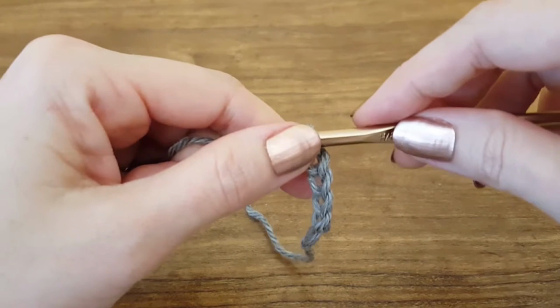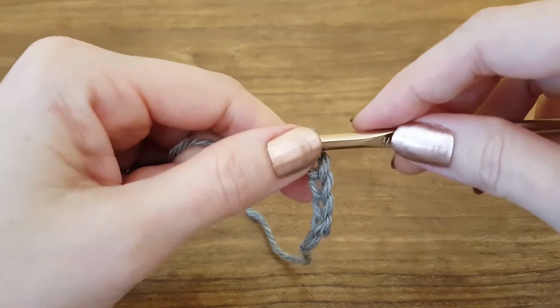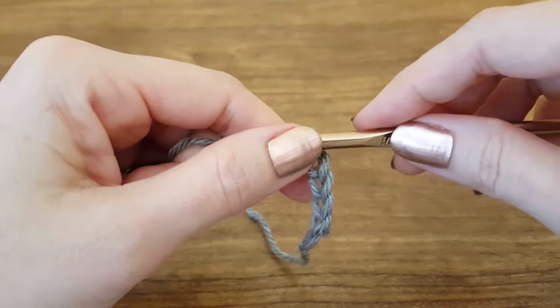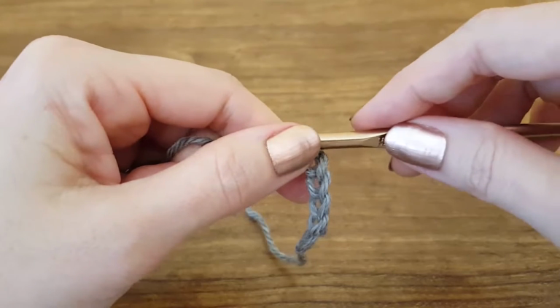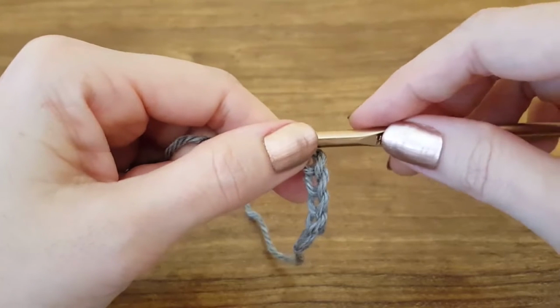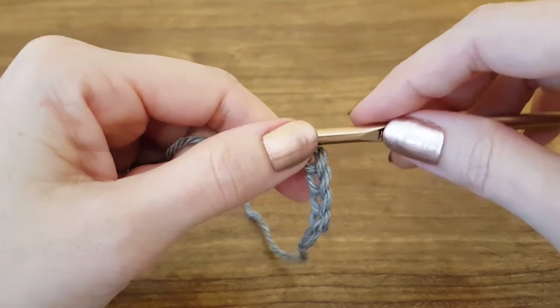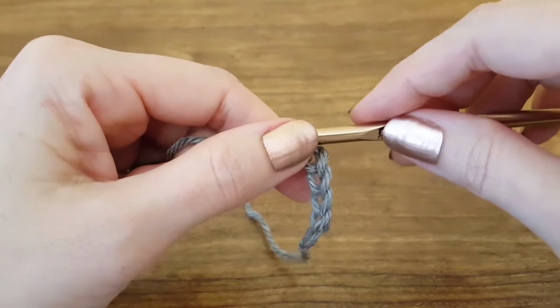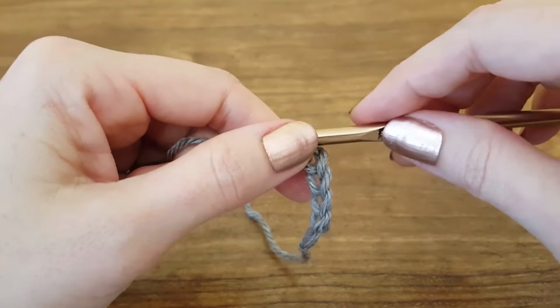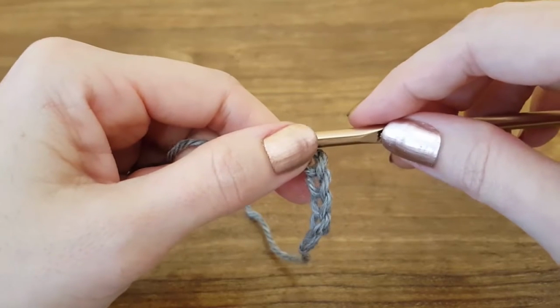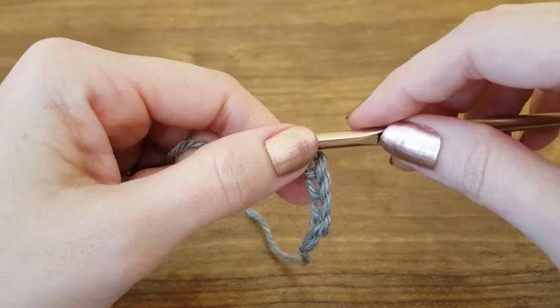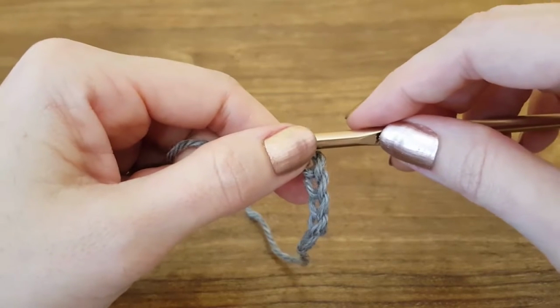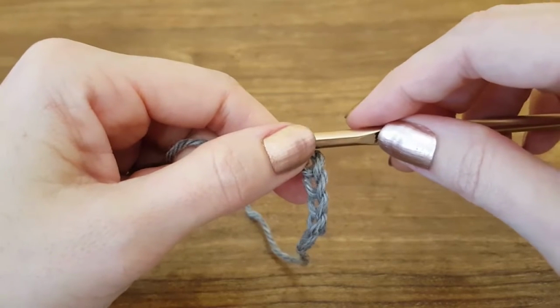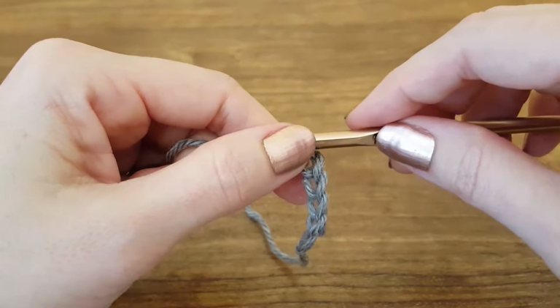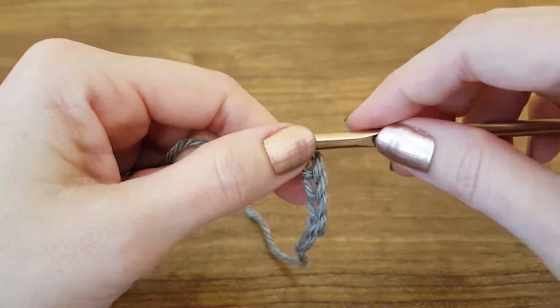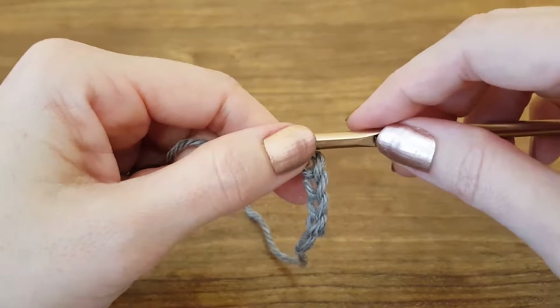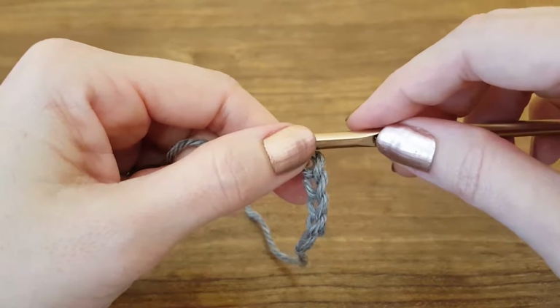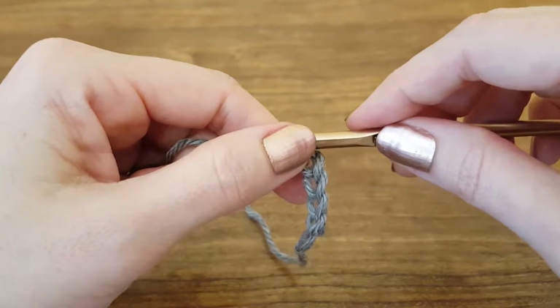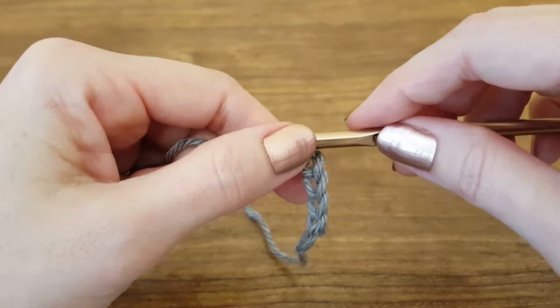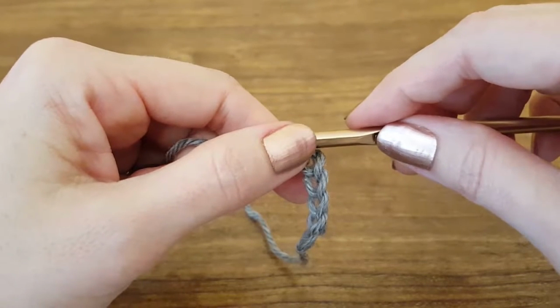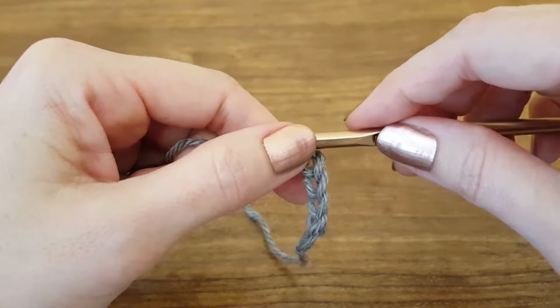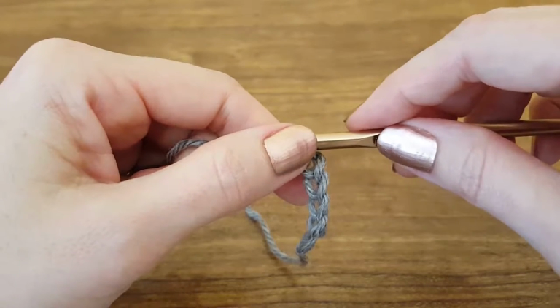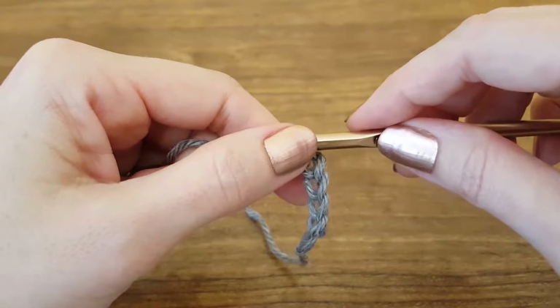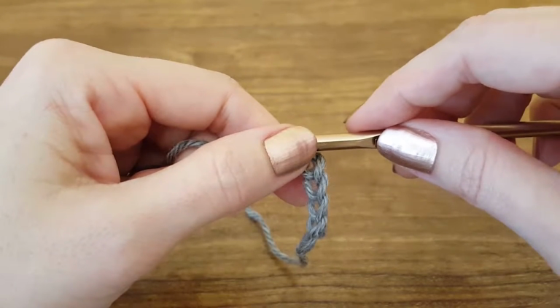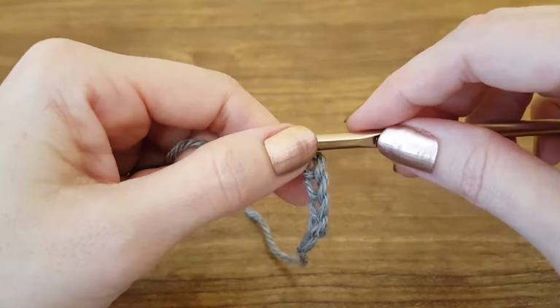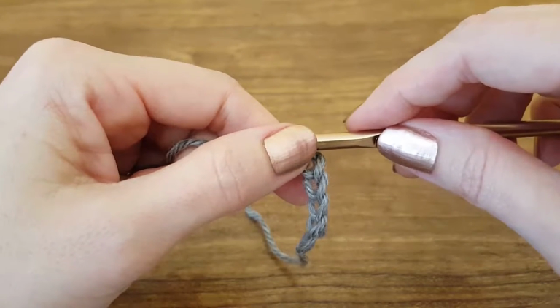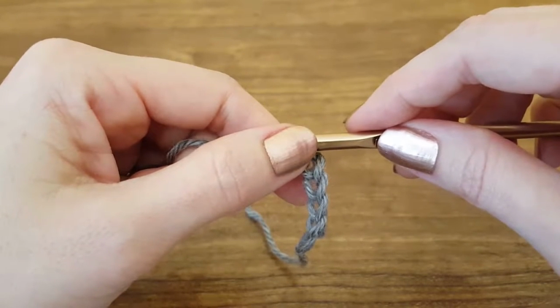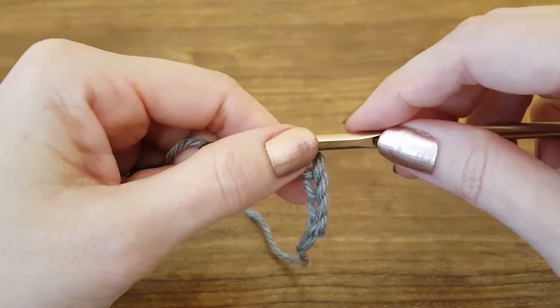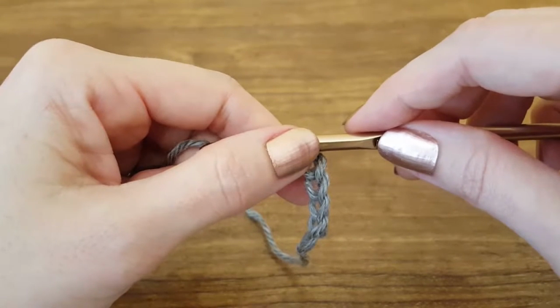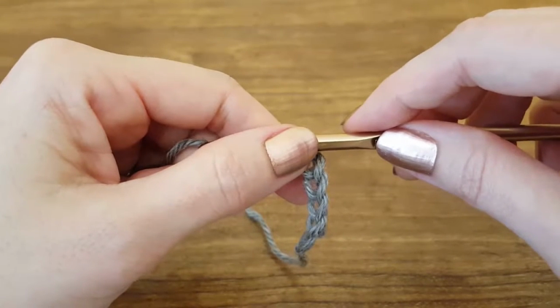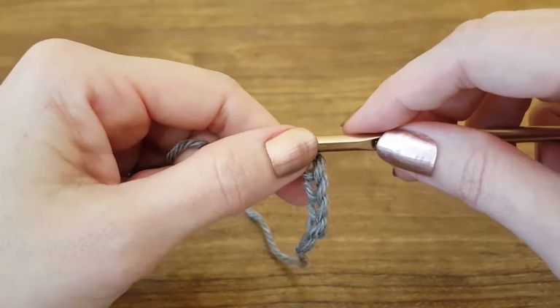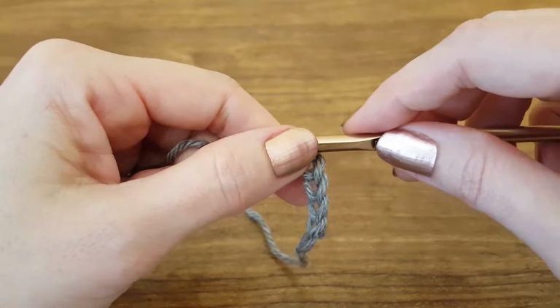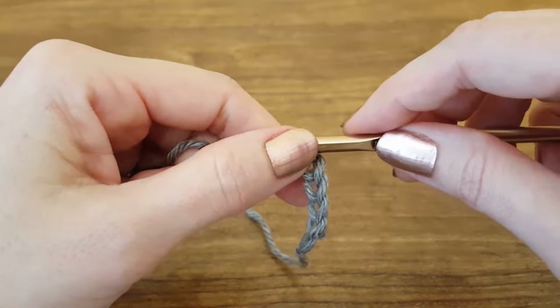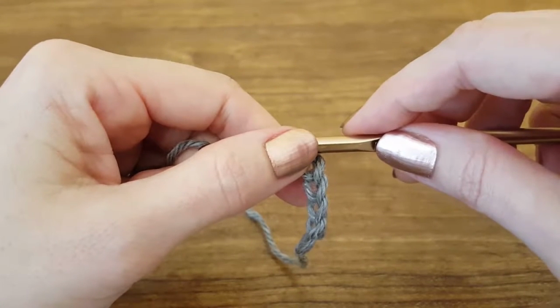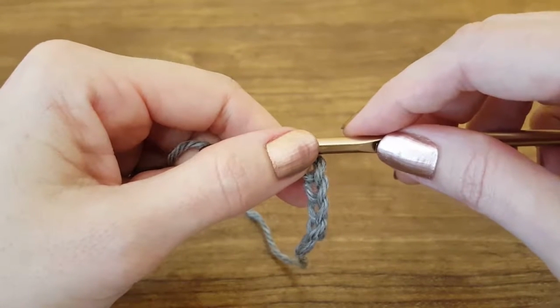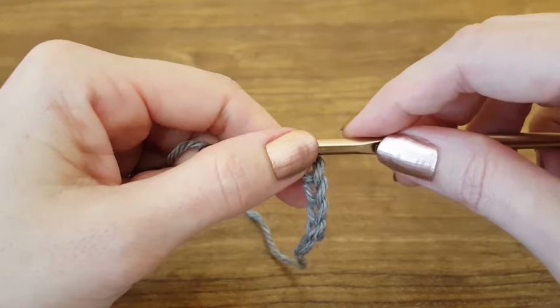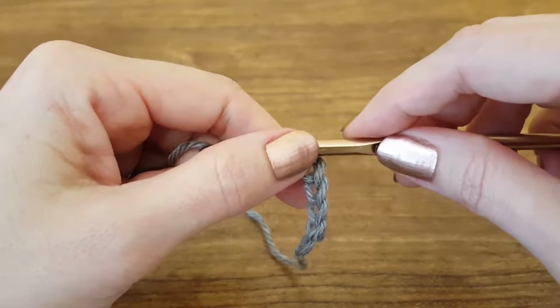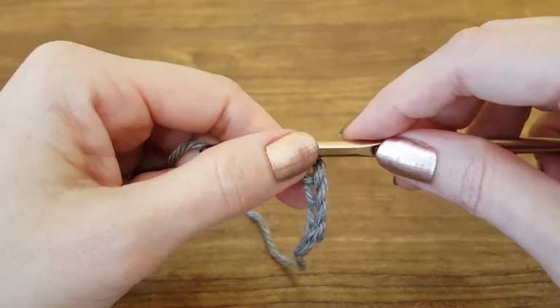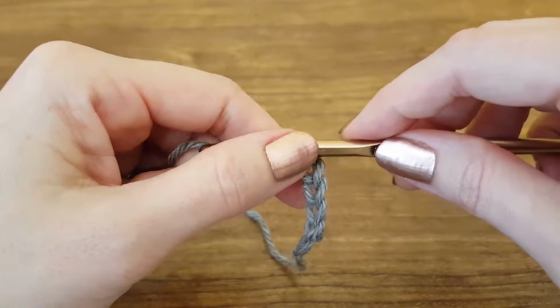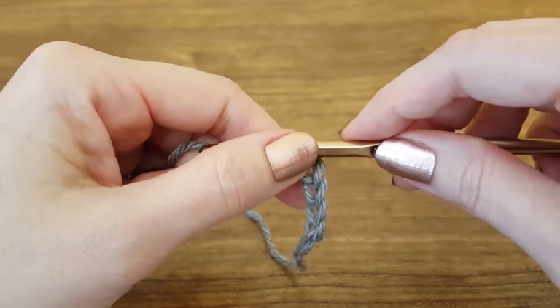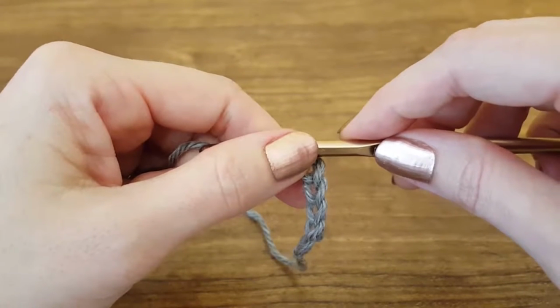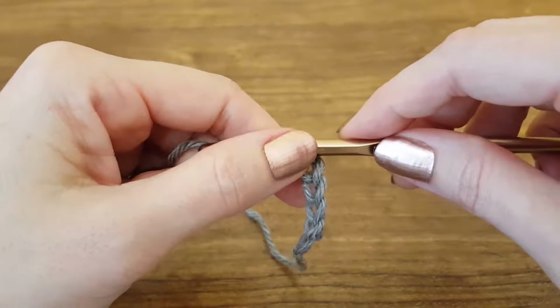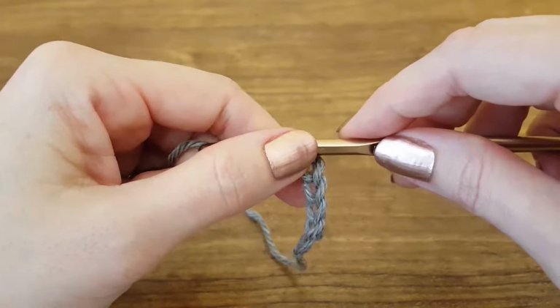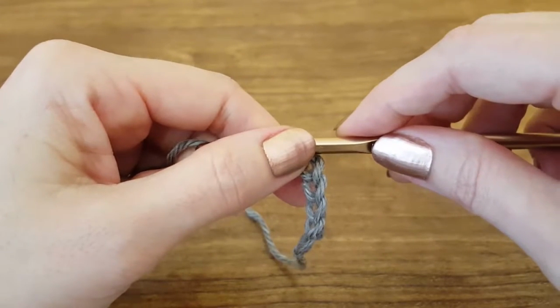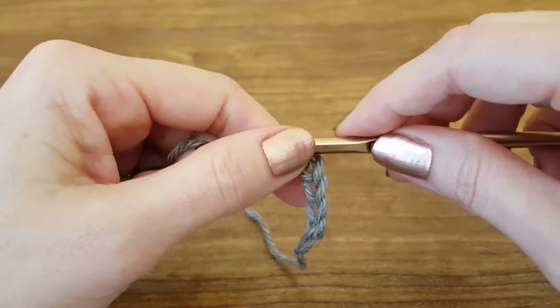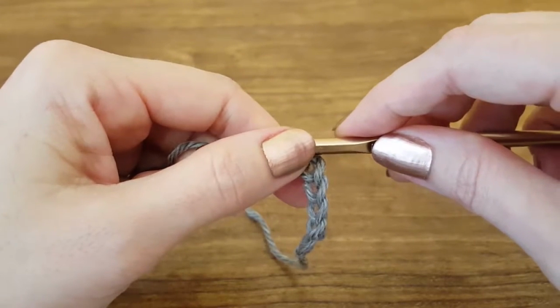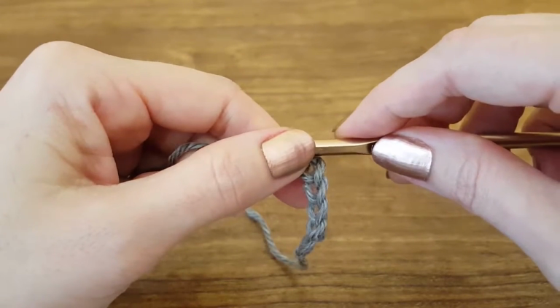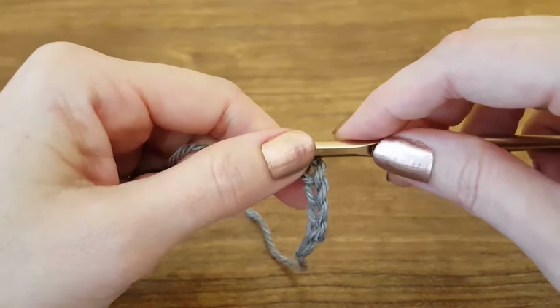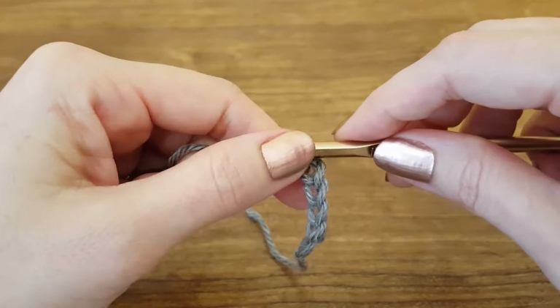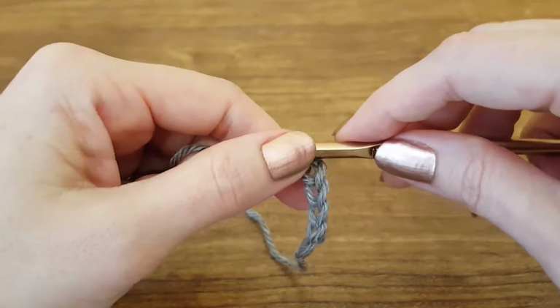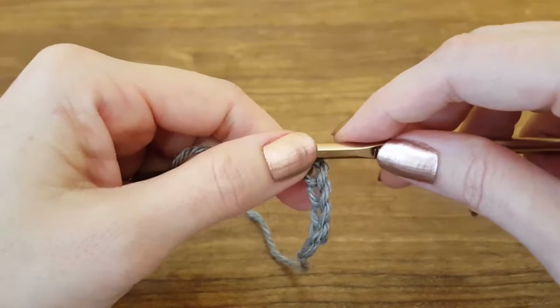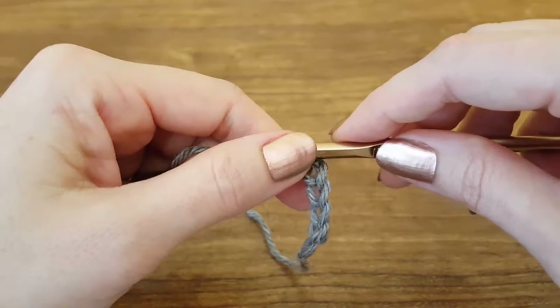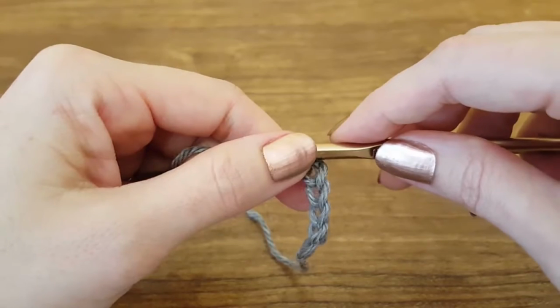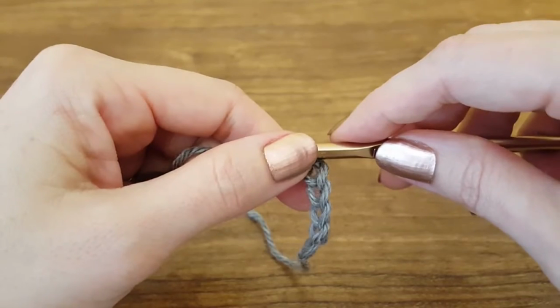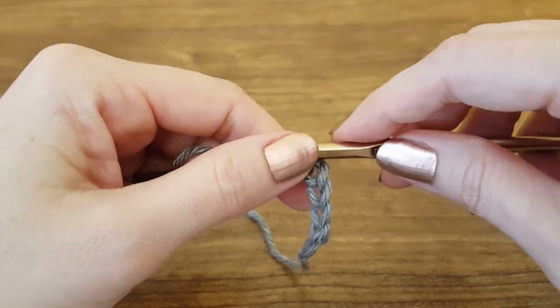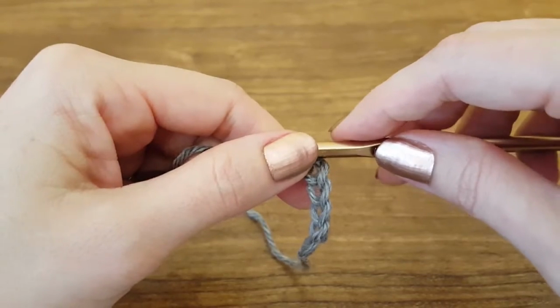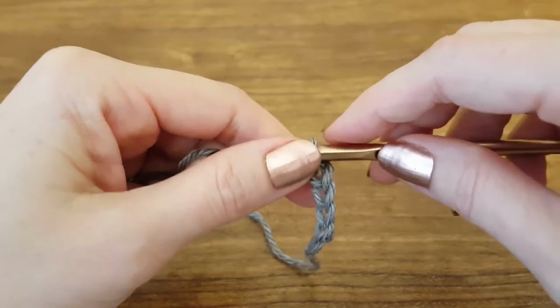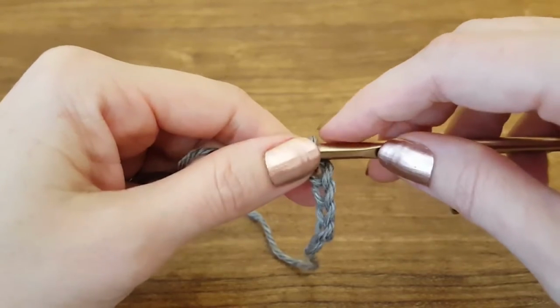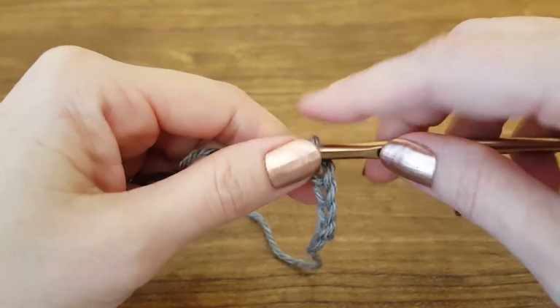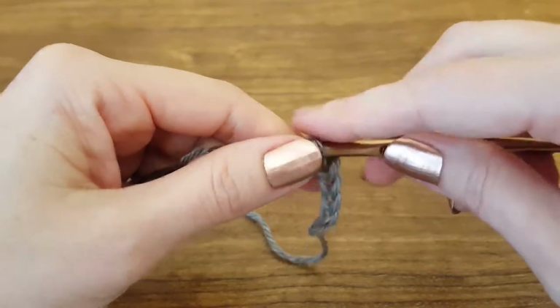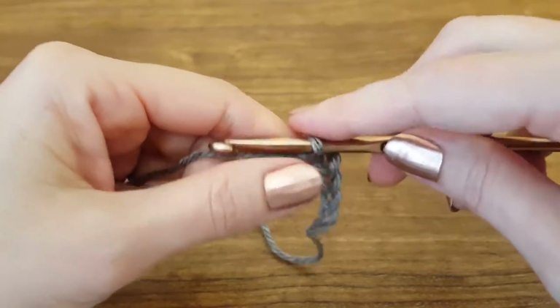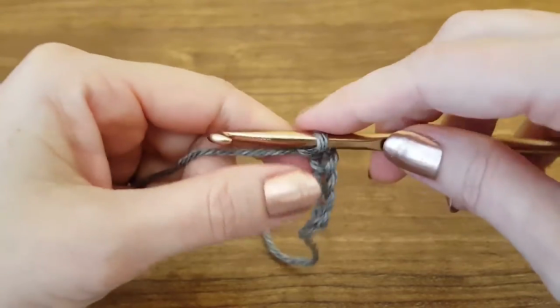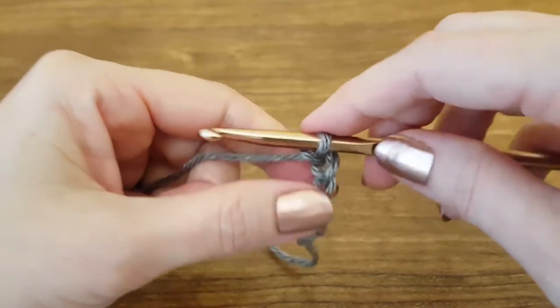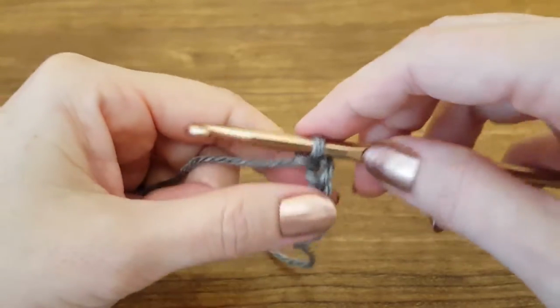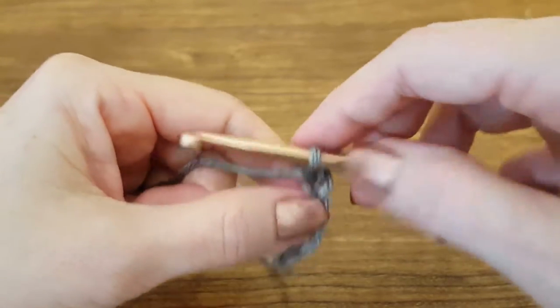Hi y'all and welcome to this Thimble Bell tutorial. Today I'm going to show you how to do a single crochet stitch.